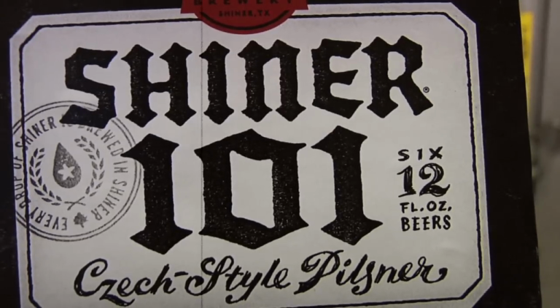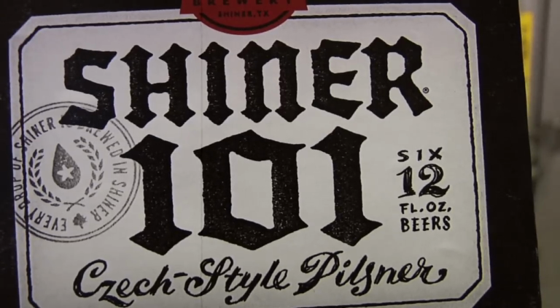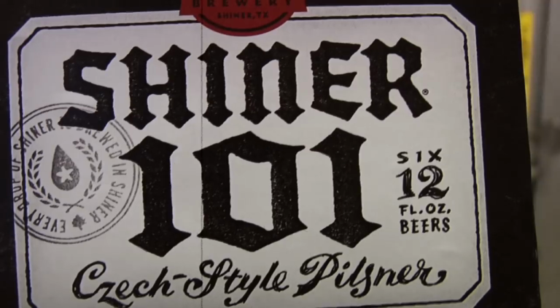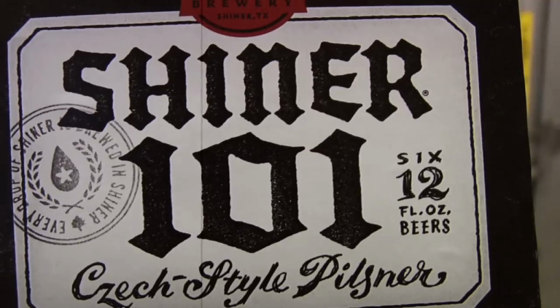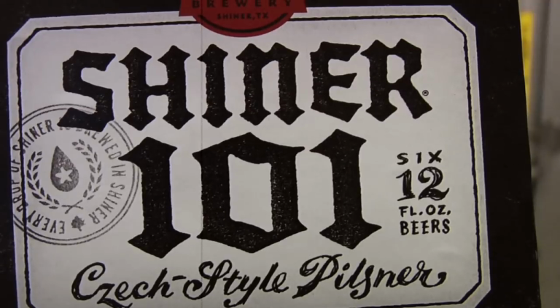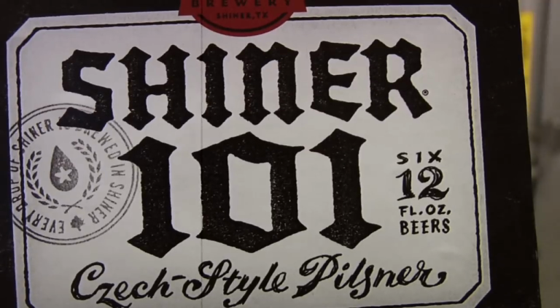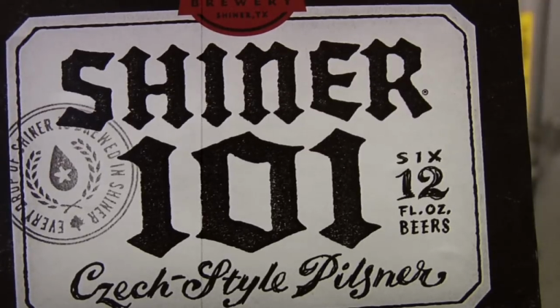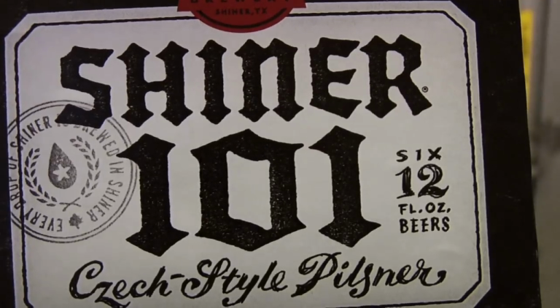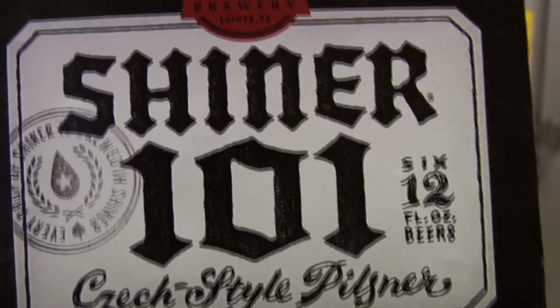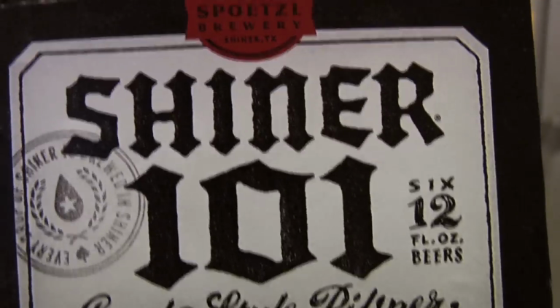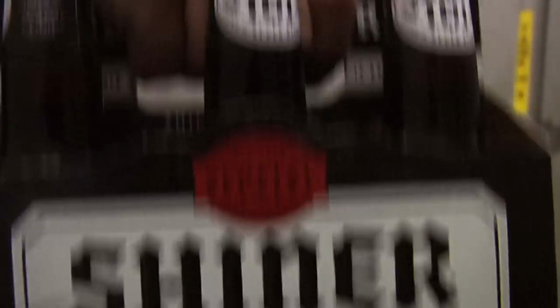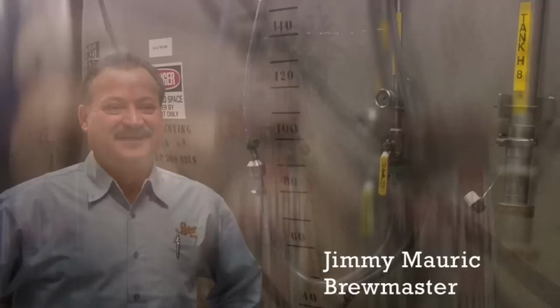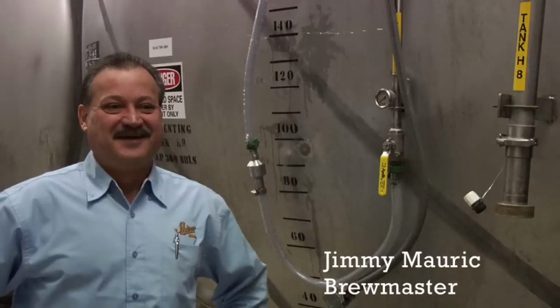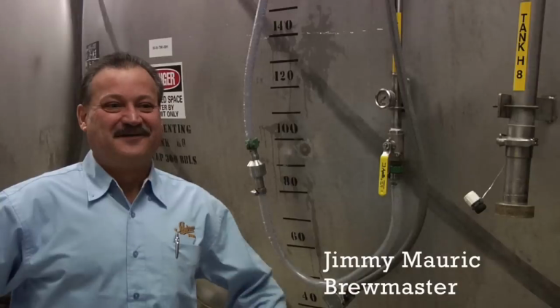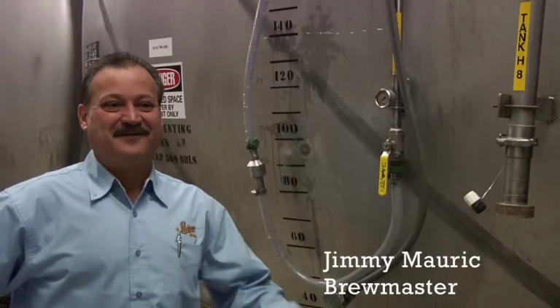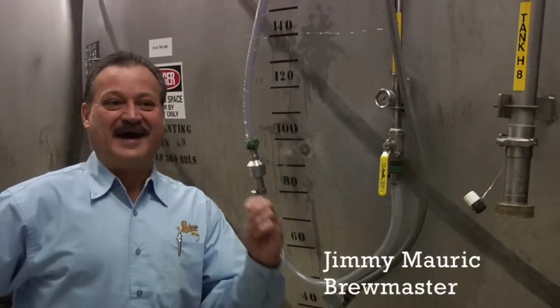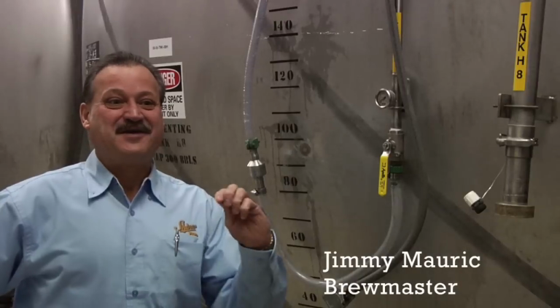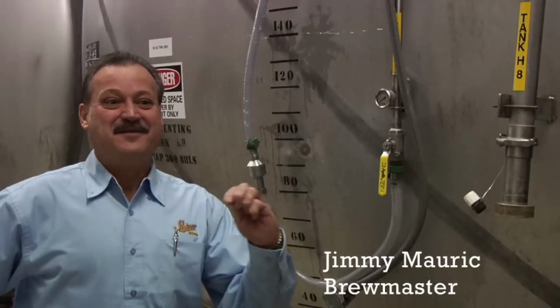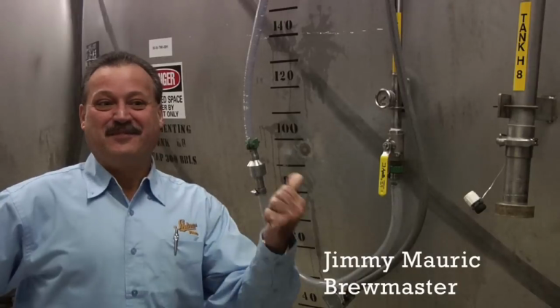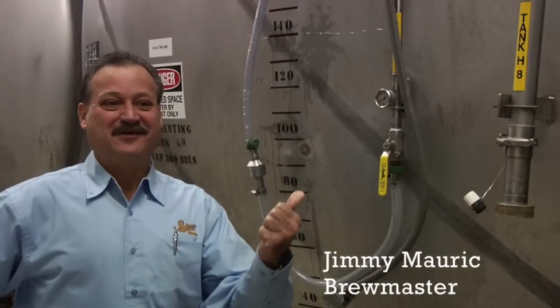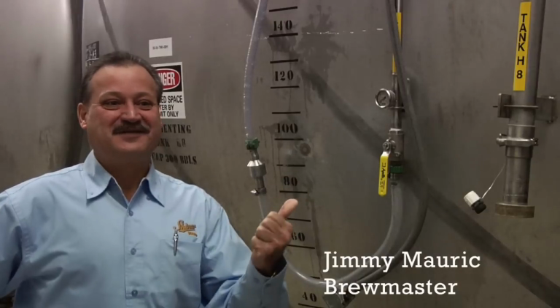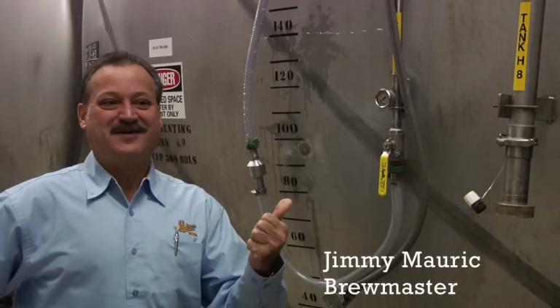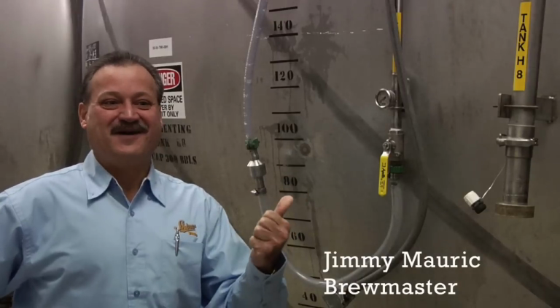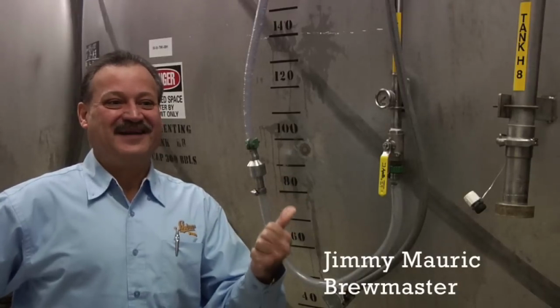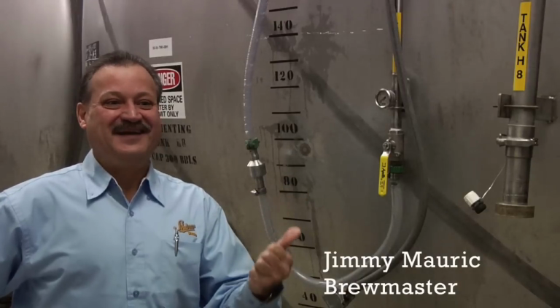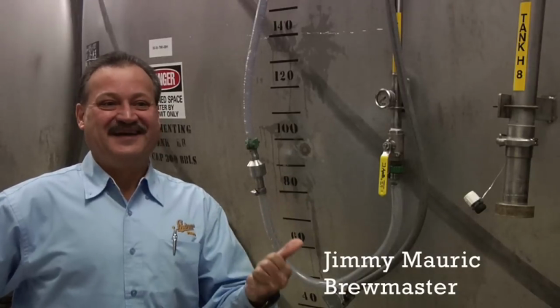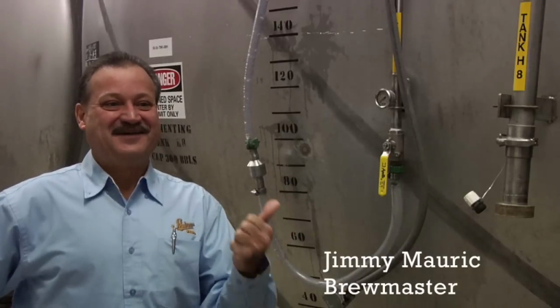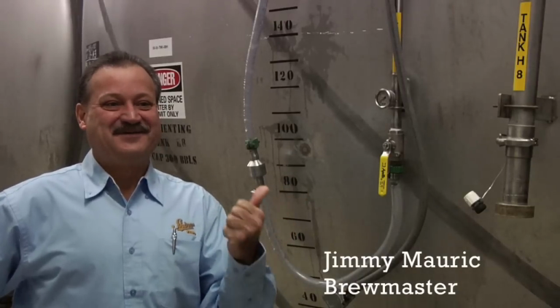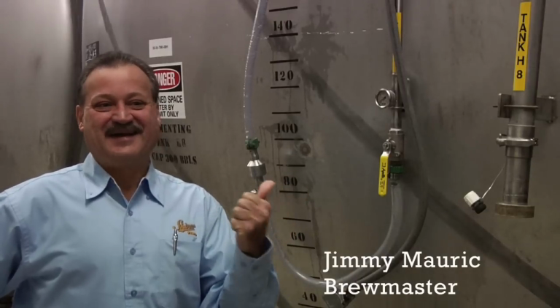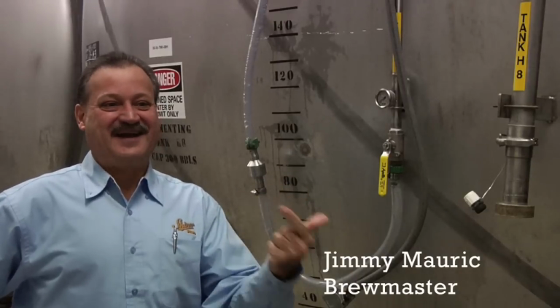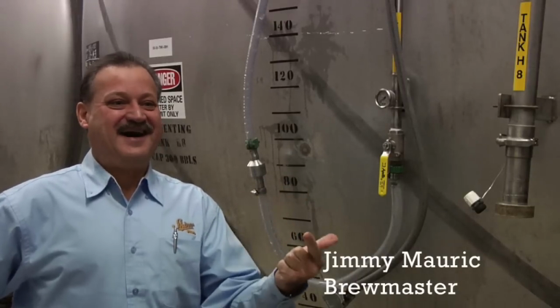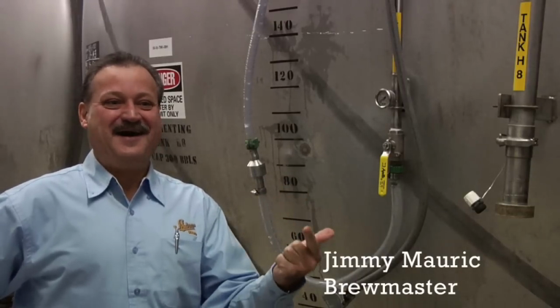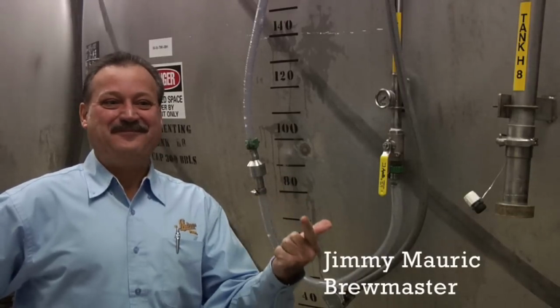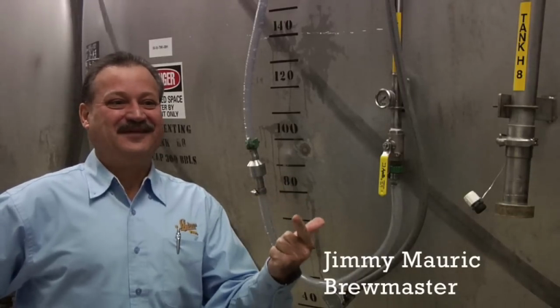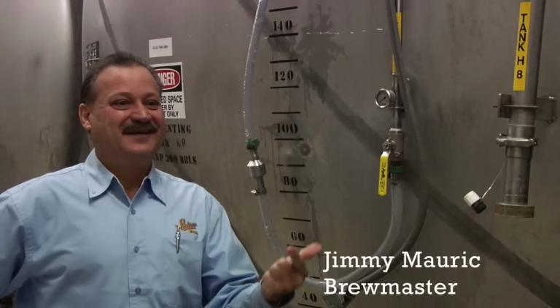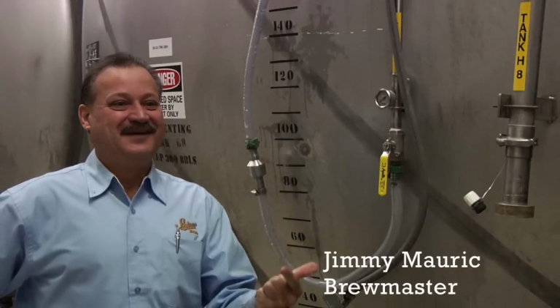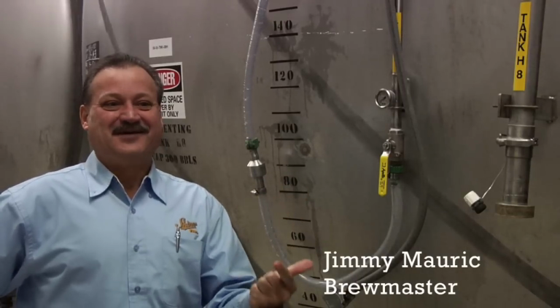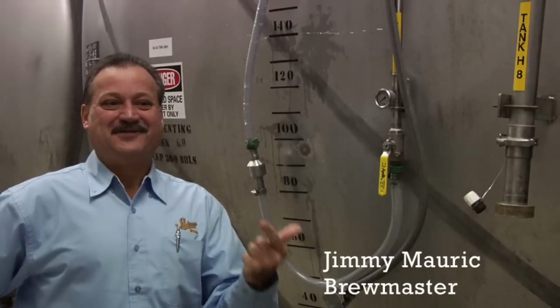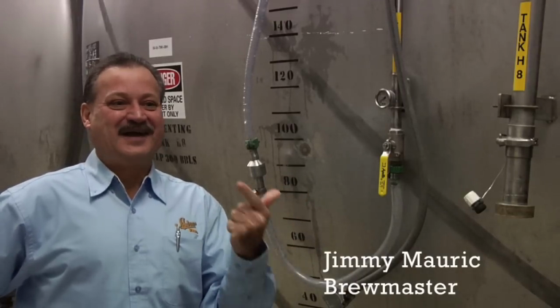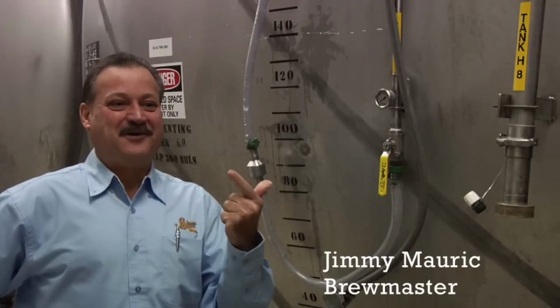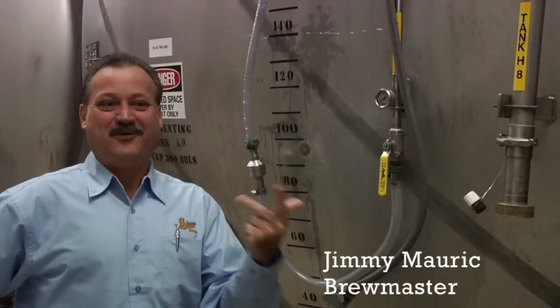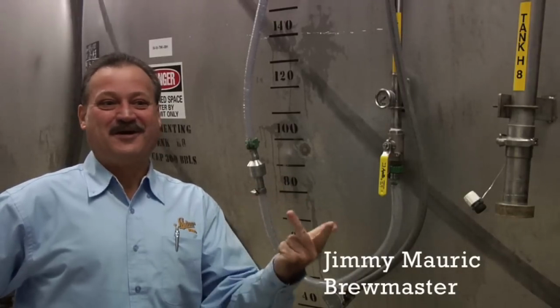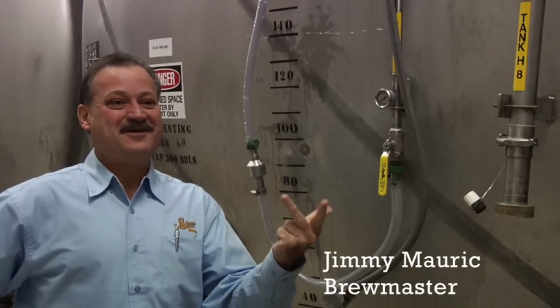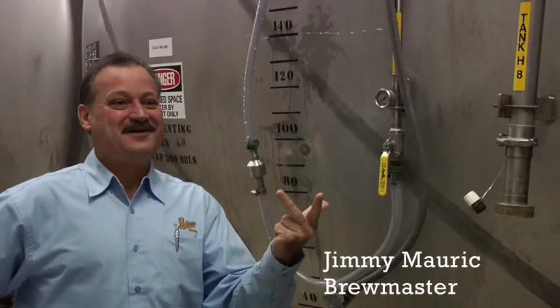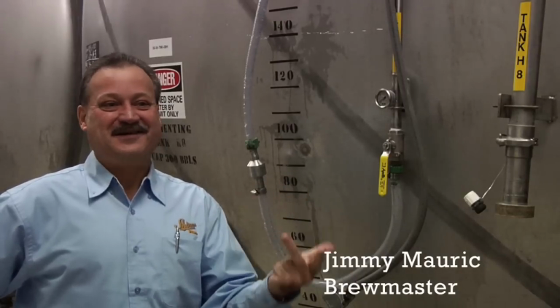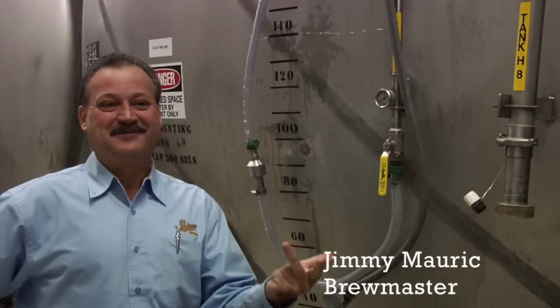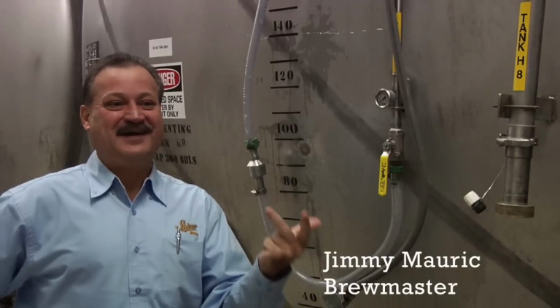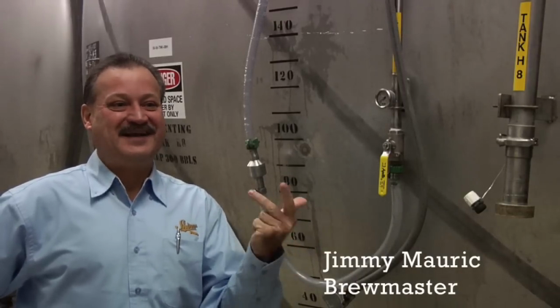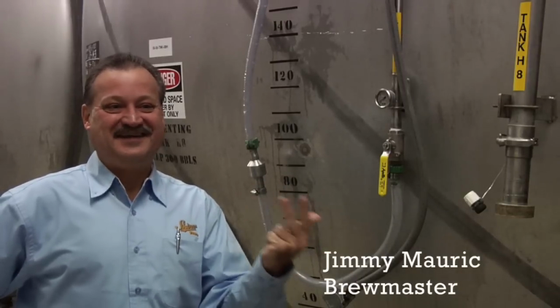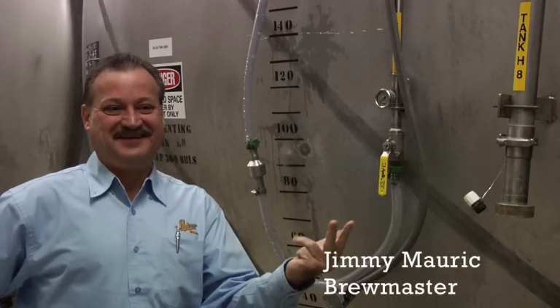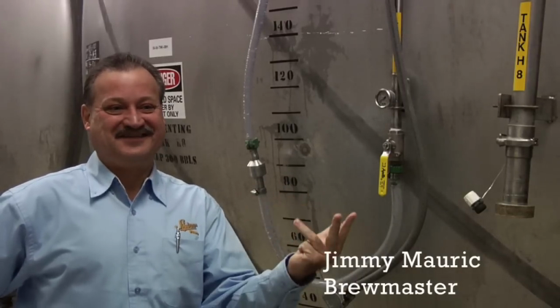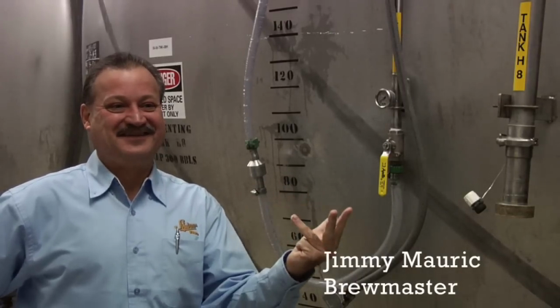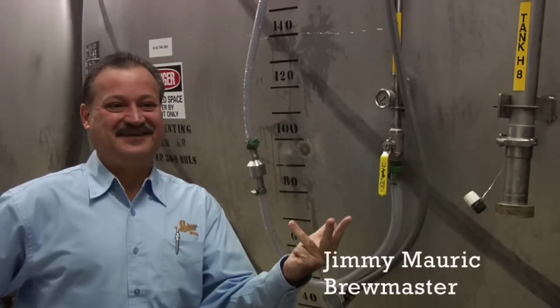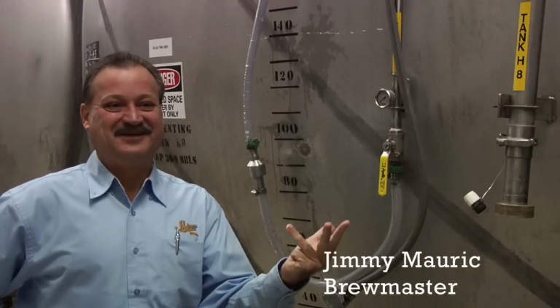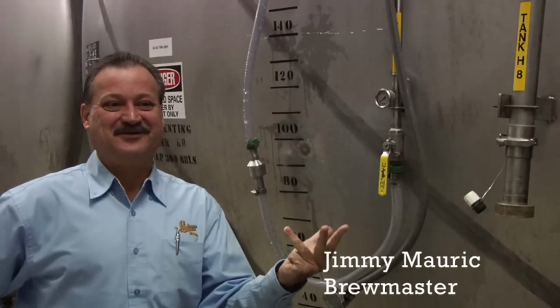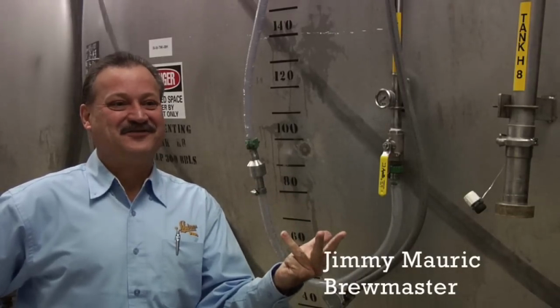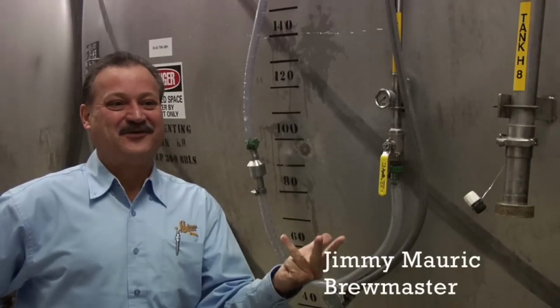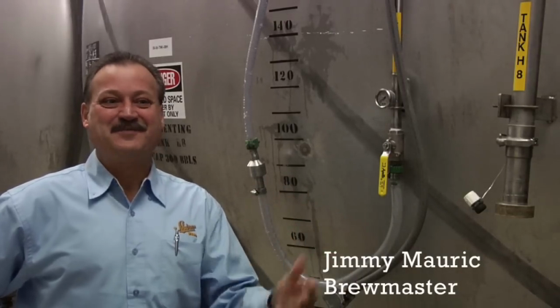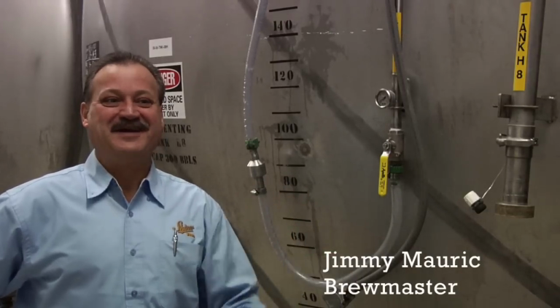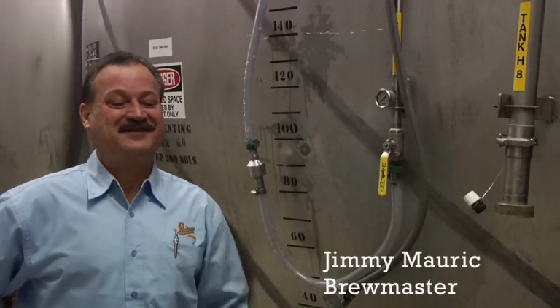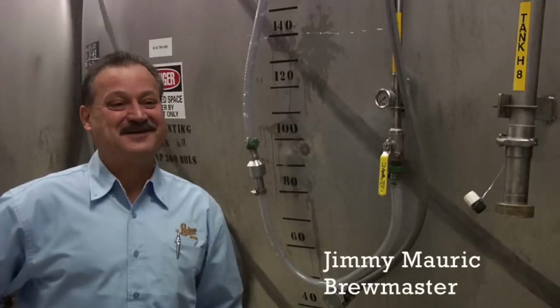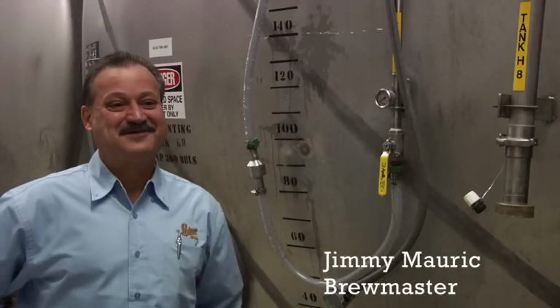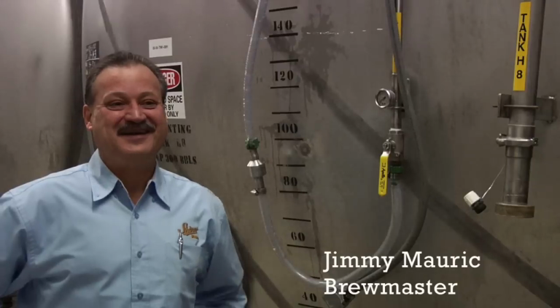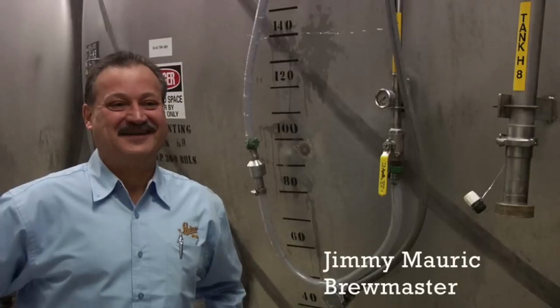It's a basic brew. We got malted barley, we got hops, we got water, we got yeast — four basic ingredients.